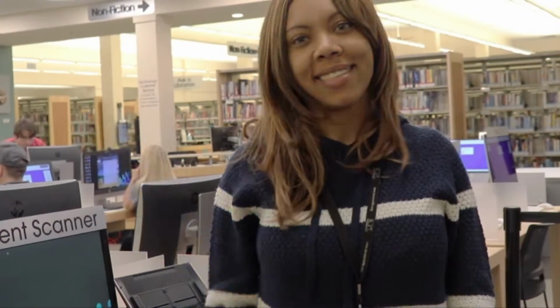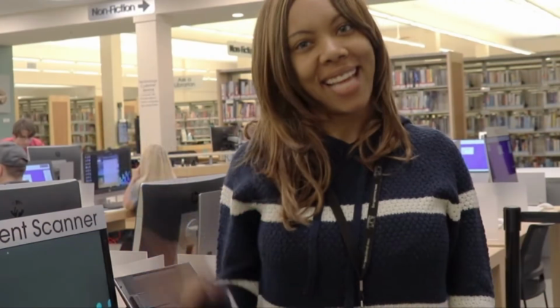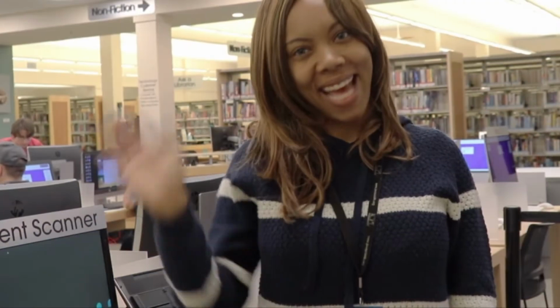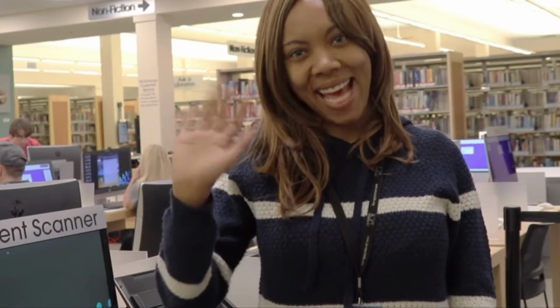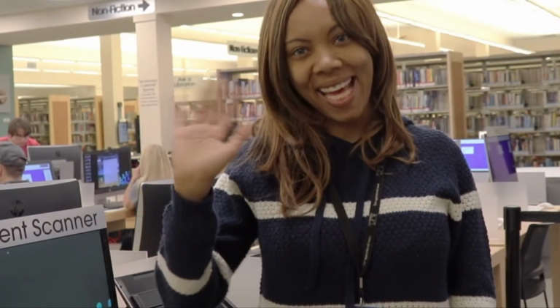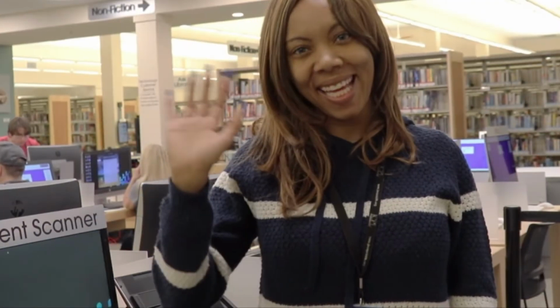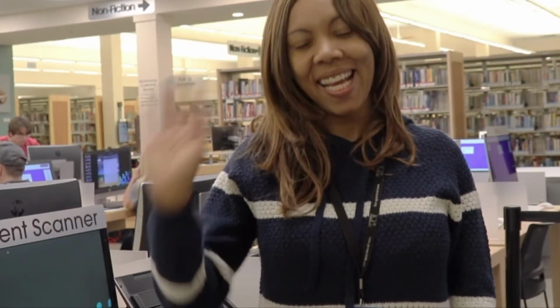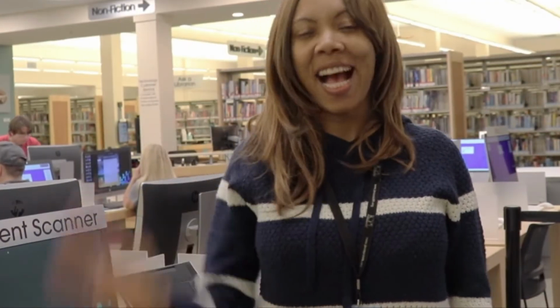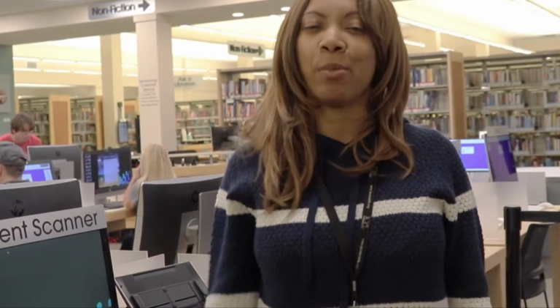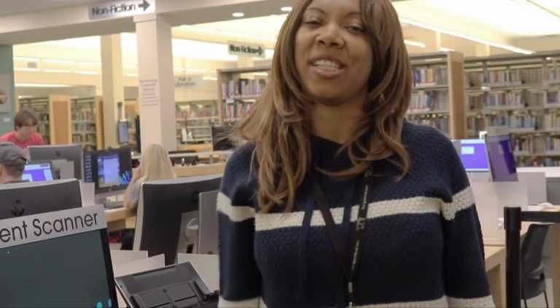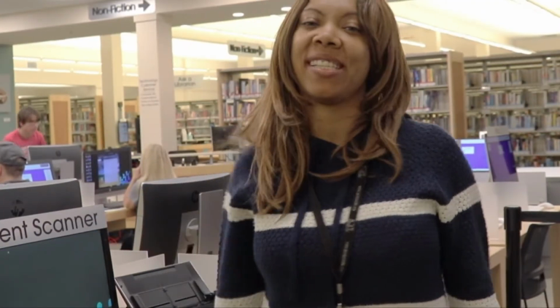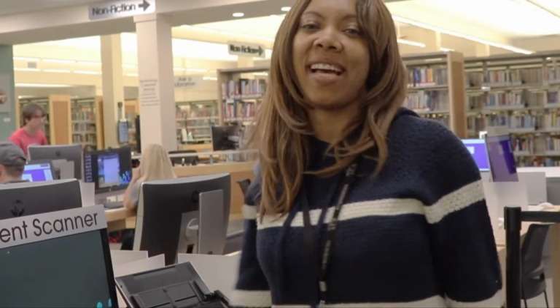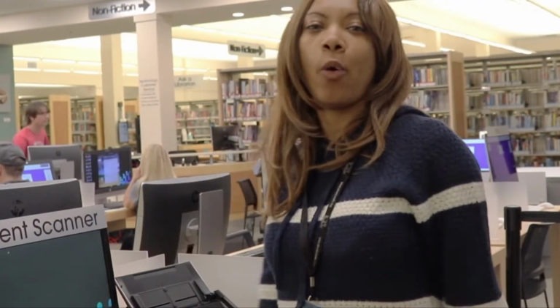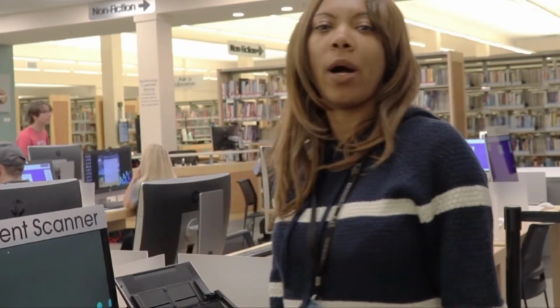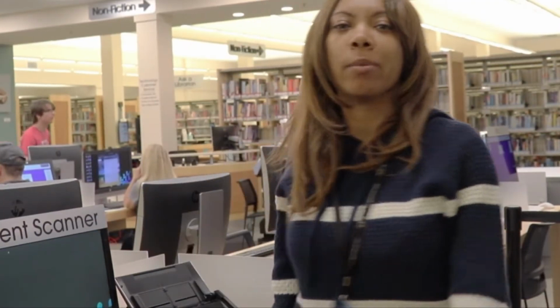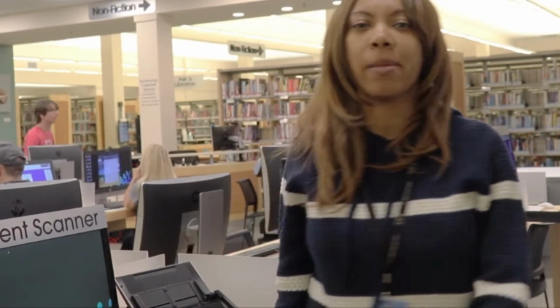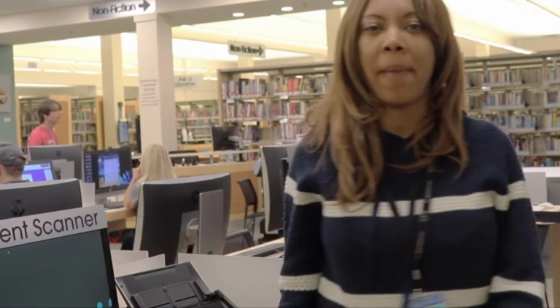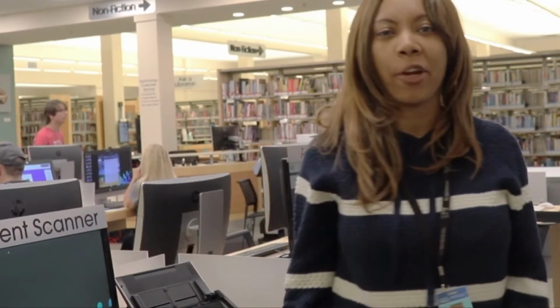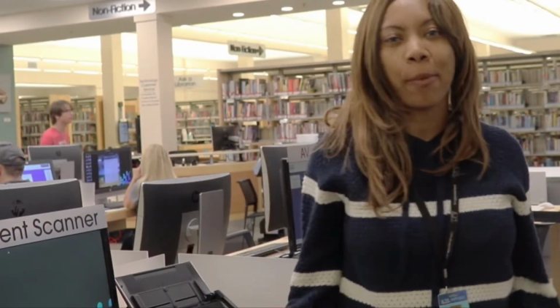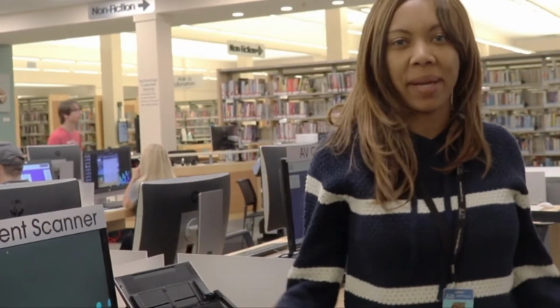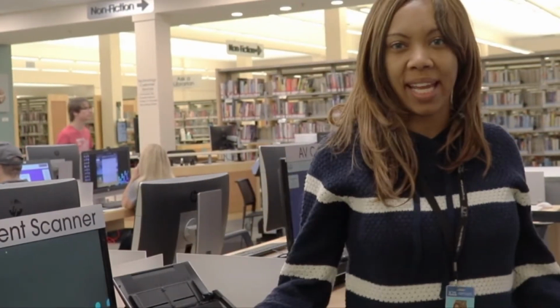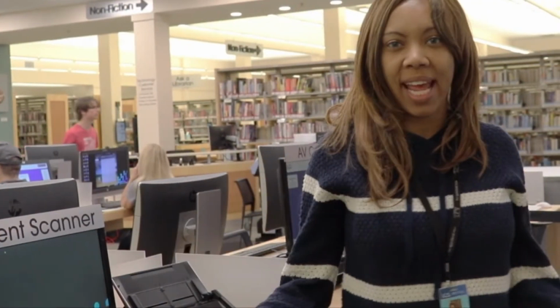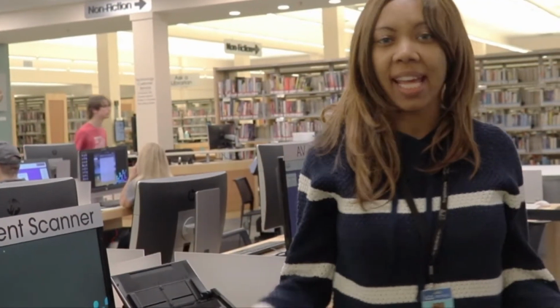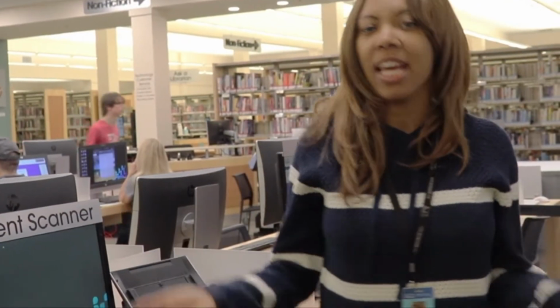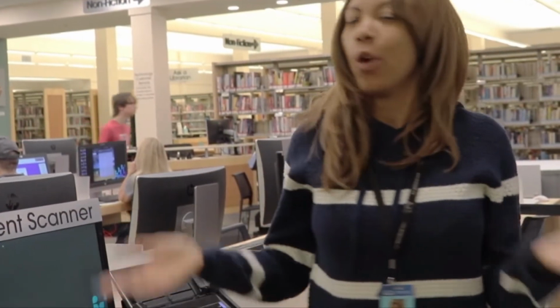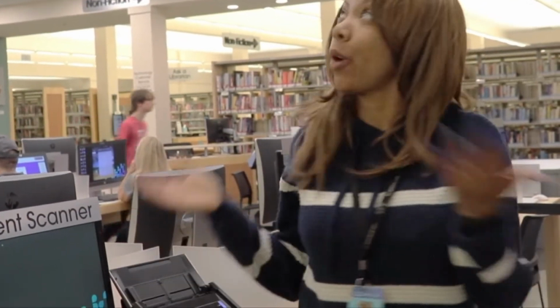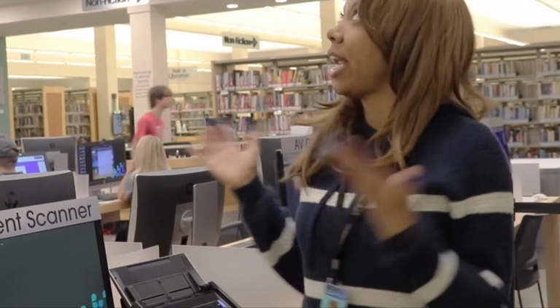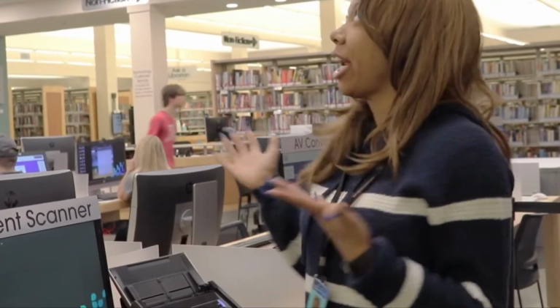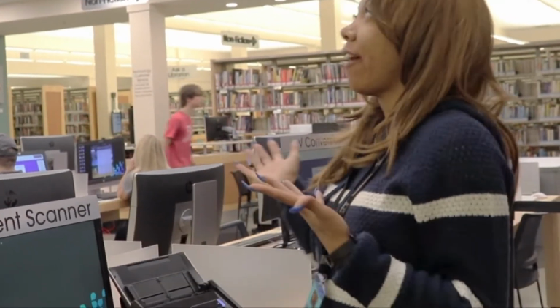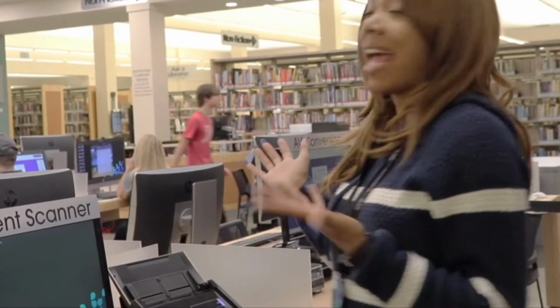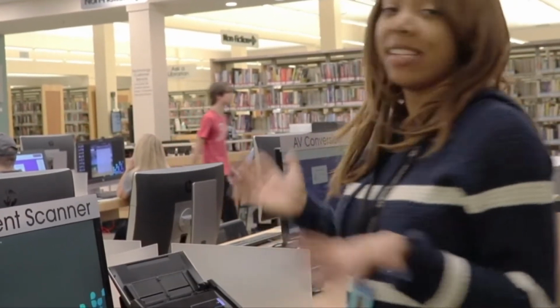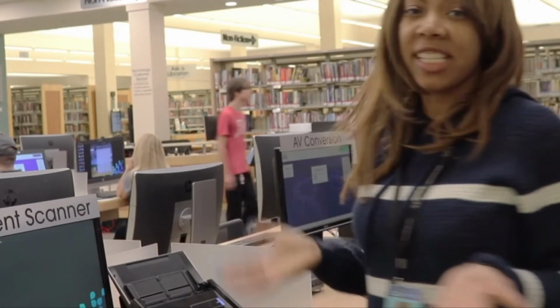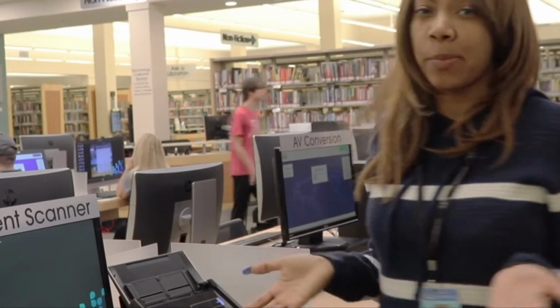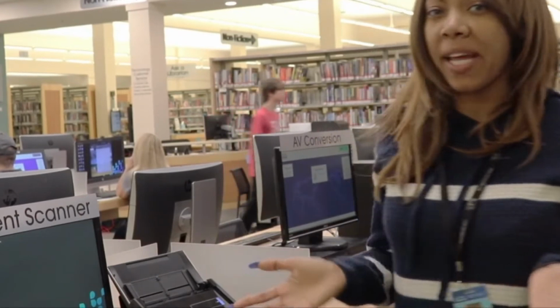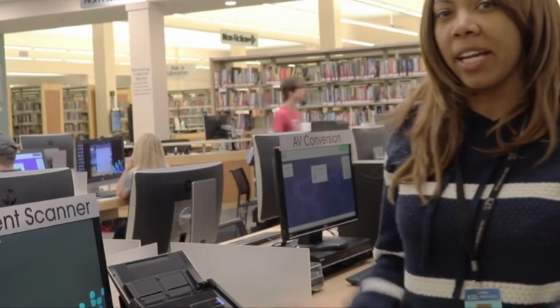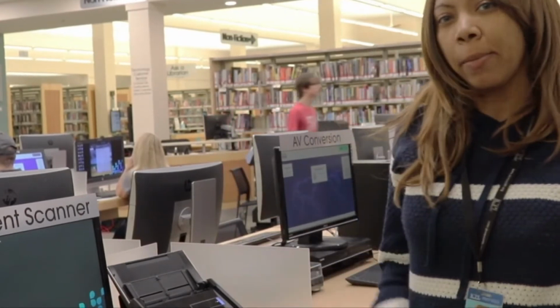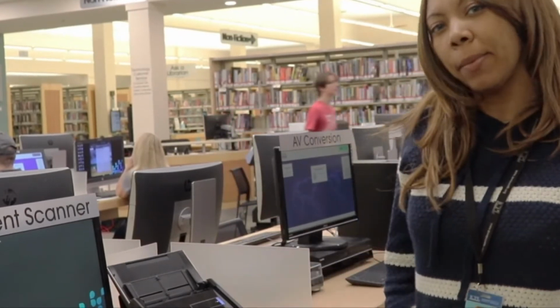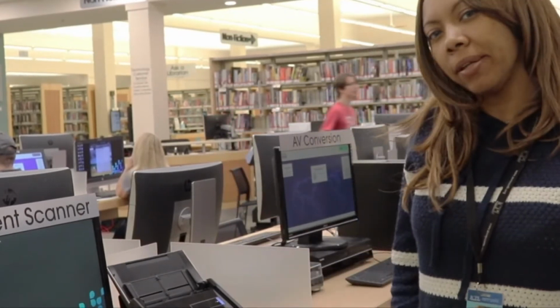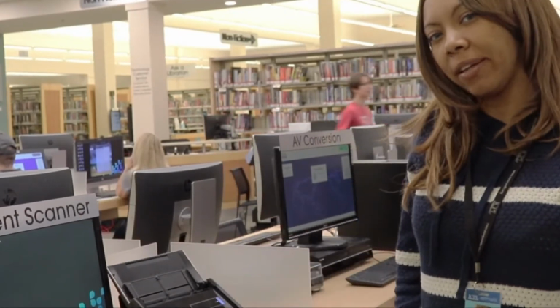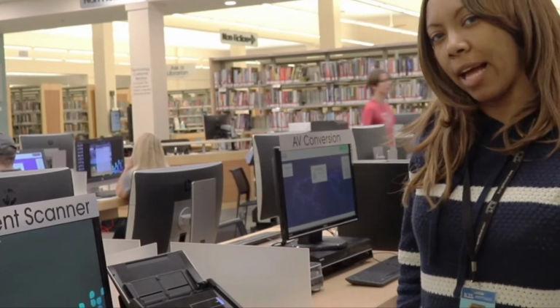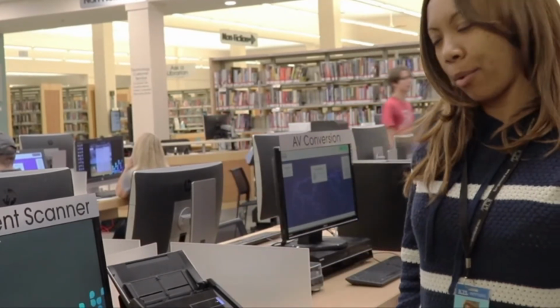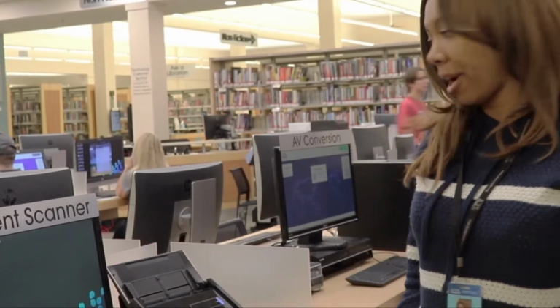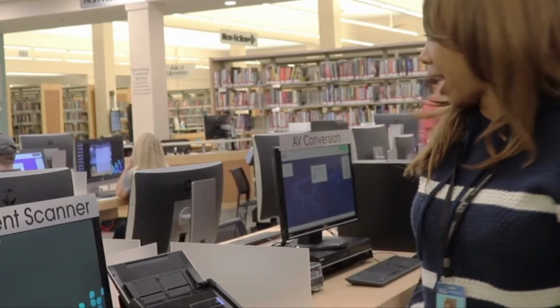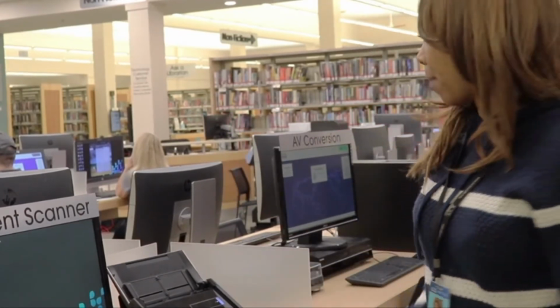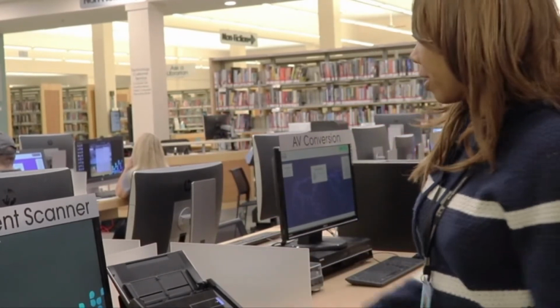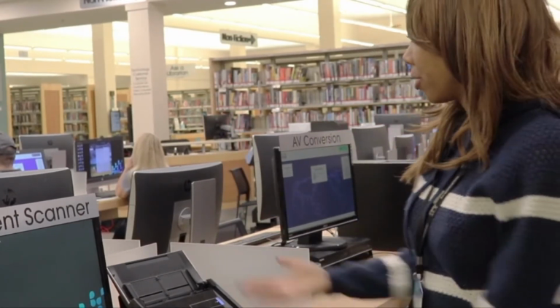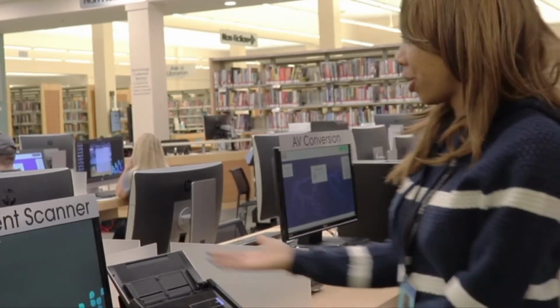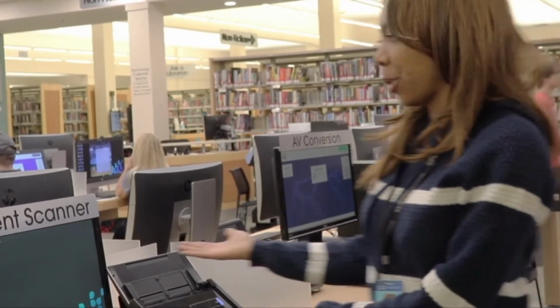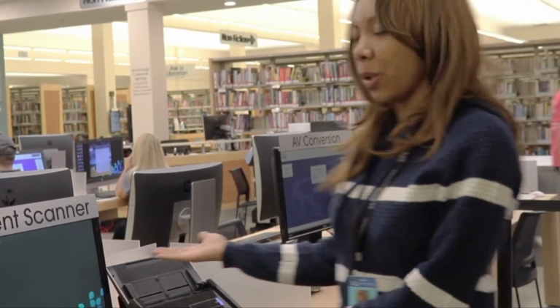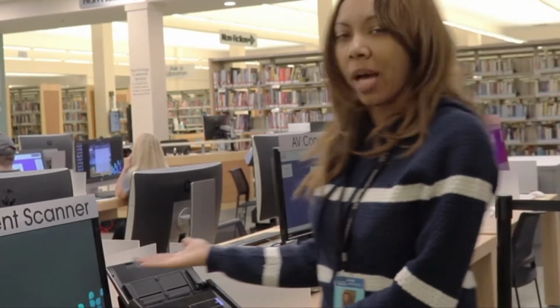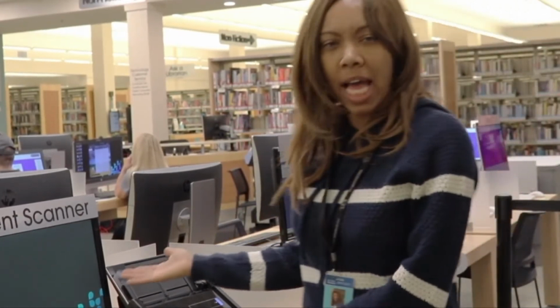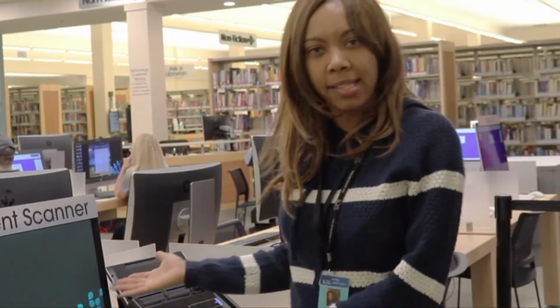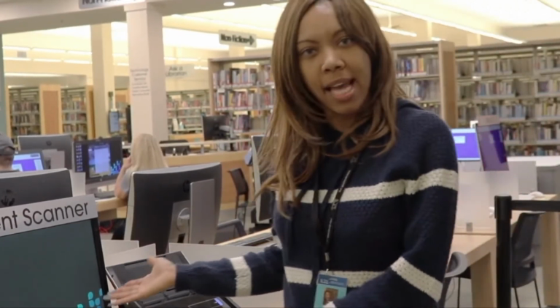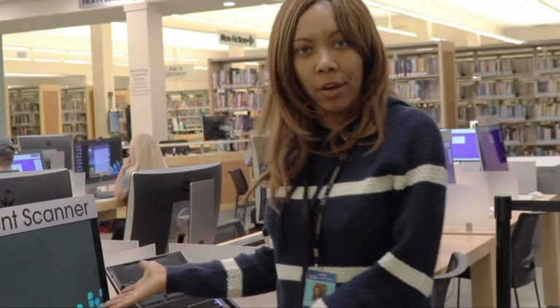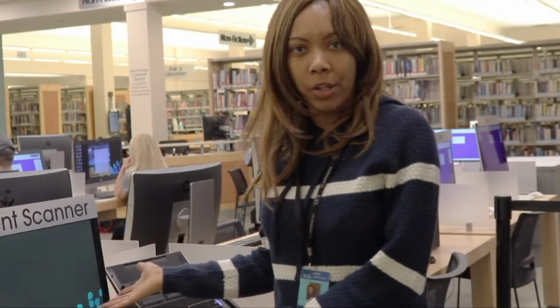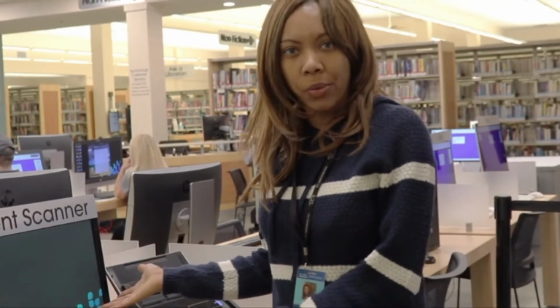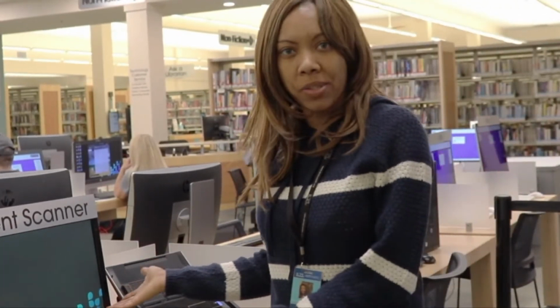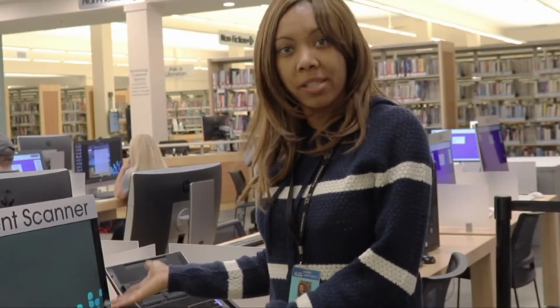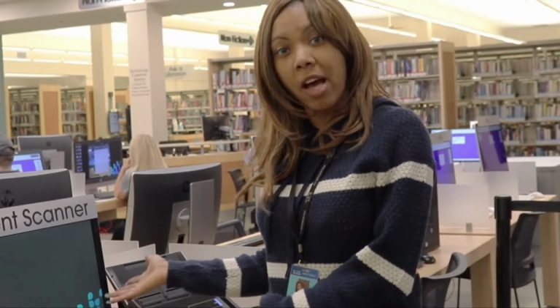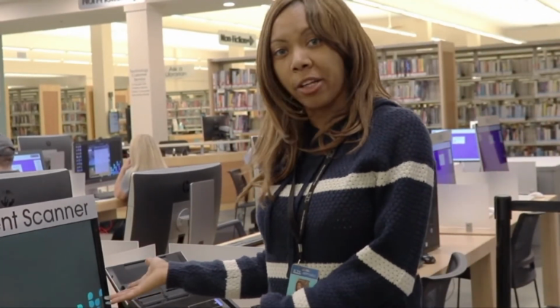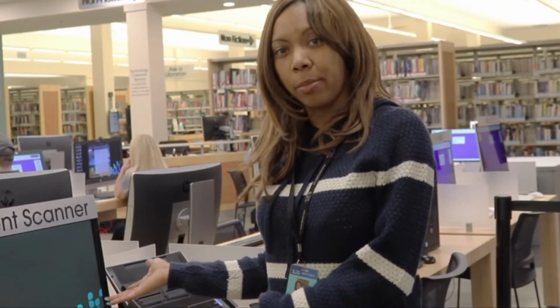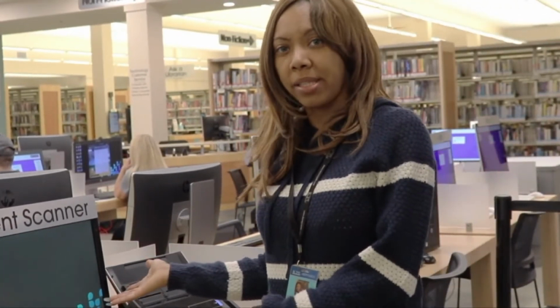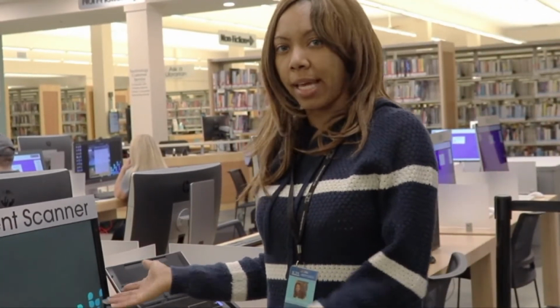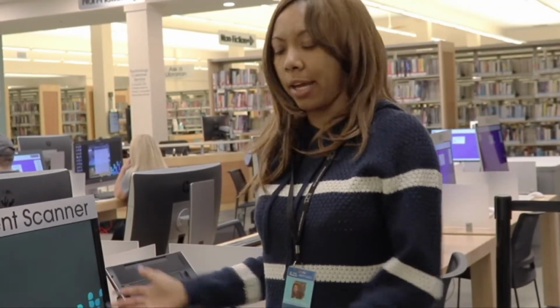Hey, I'm Chantel. Welcome to Maker Monday. We're here at Jessamine County Public Library and I'm going to show you guys how to use the document scanner.